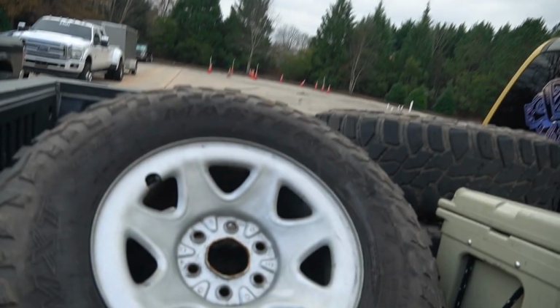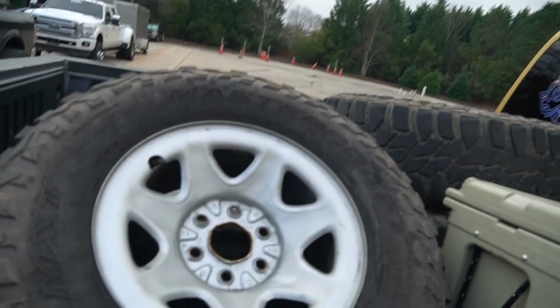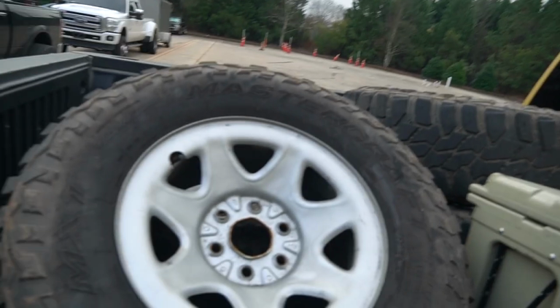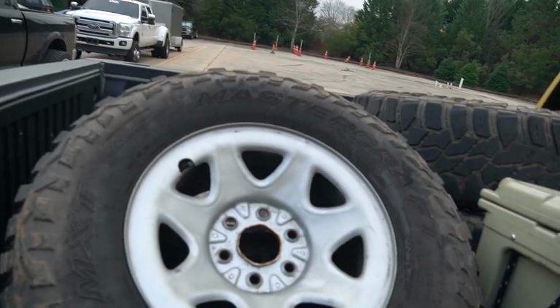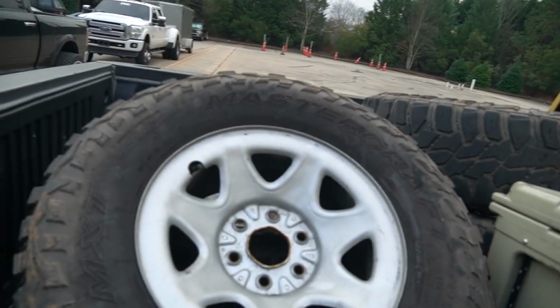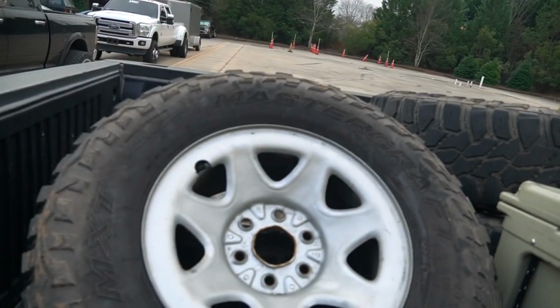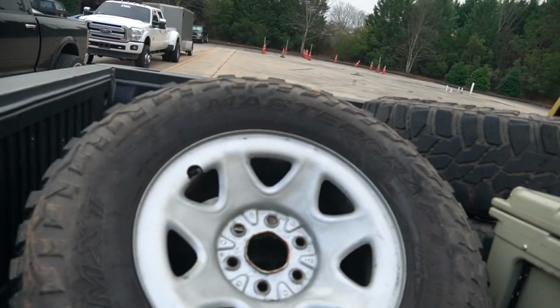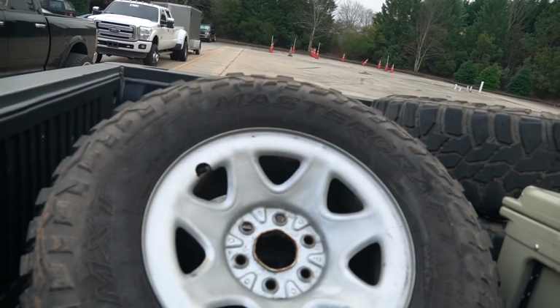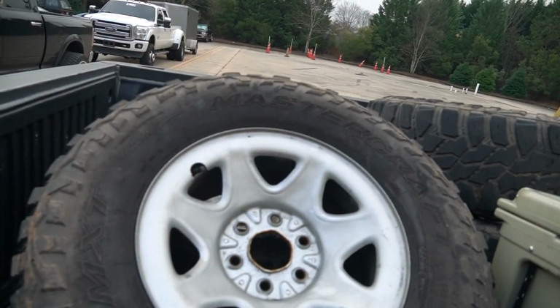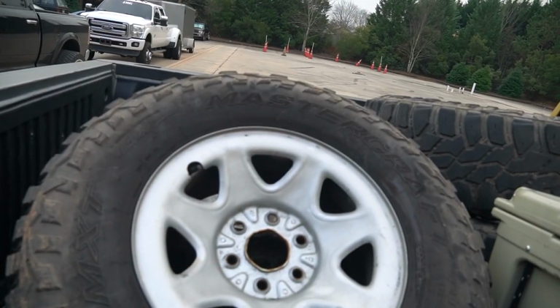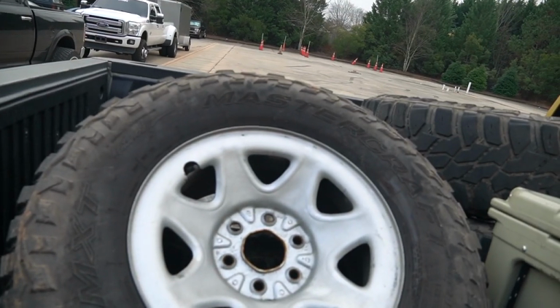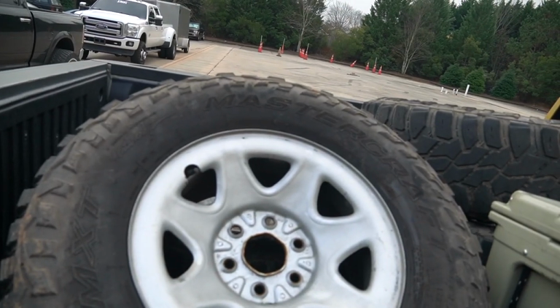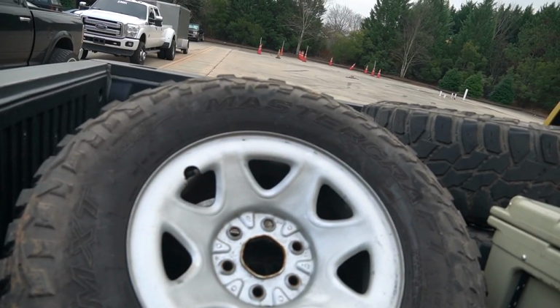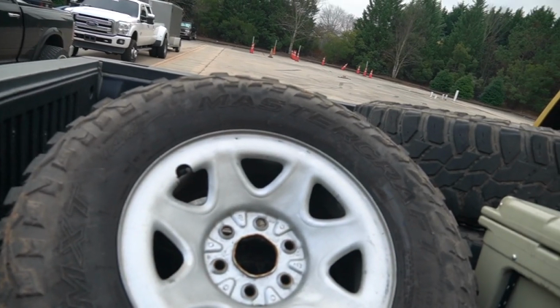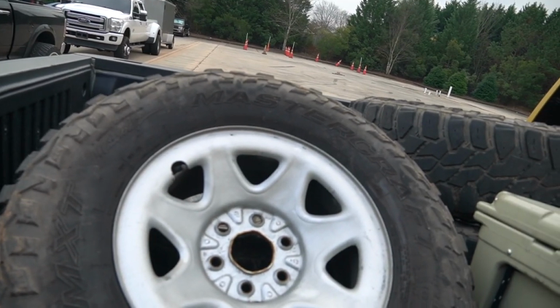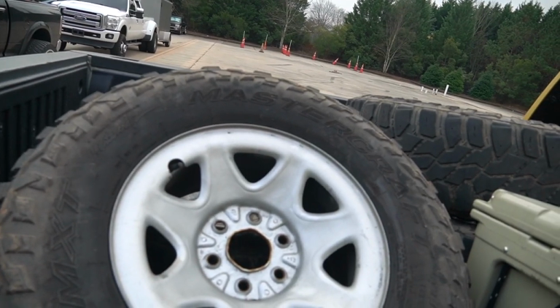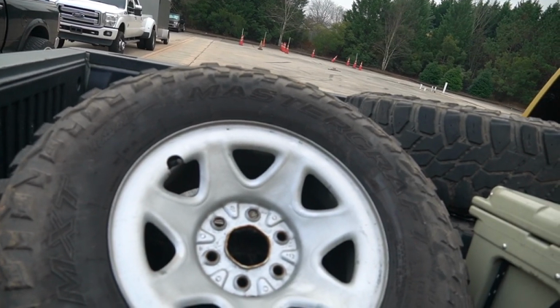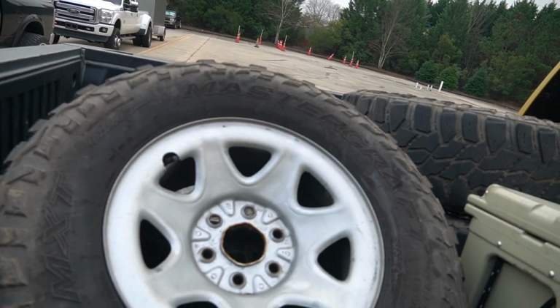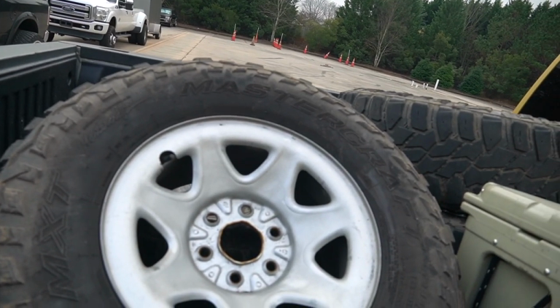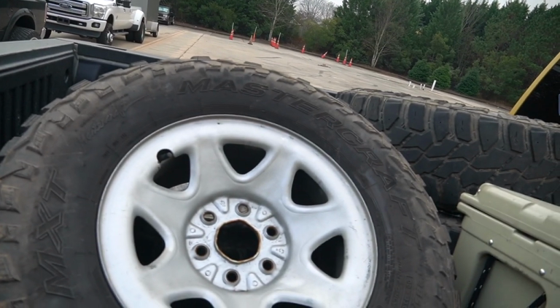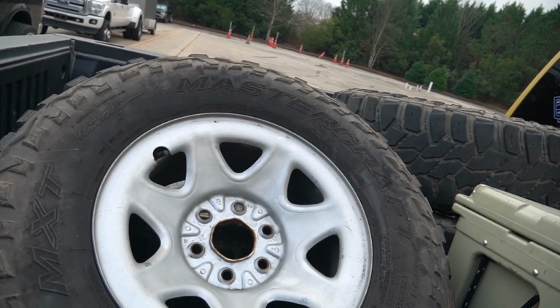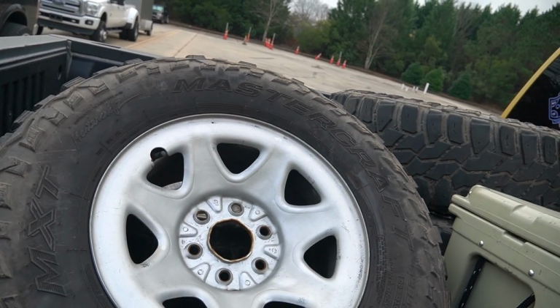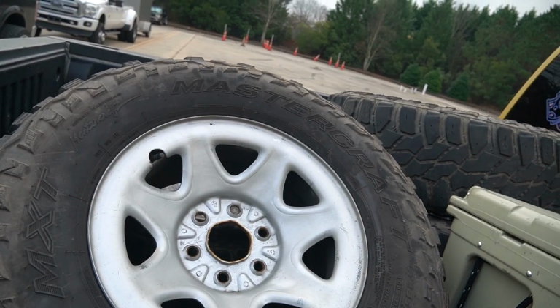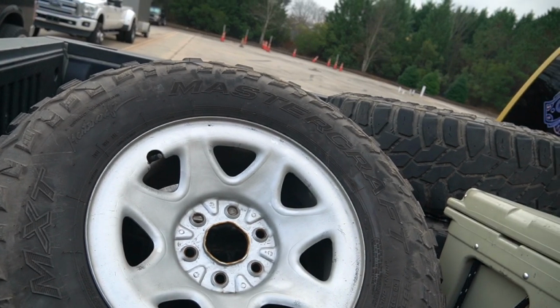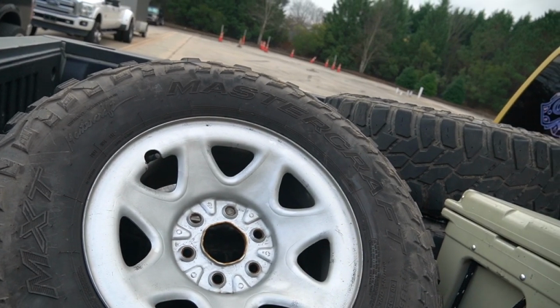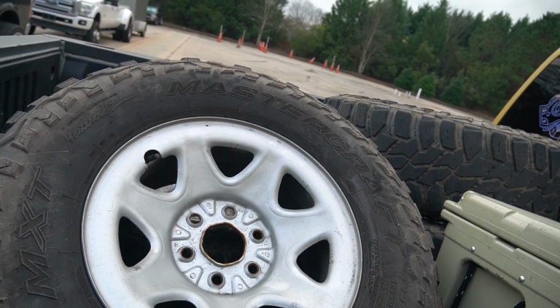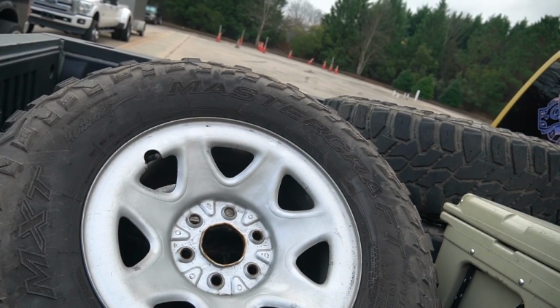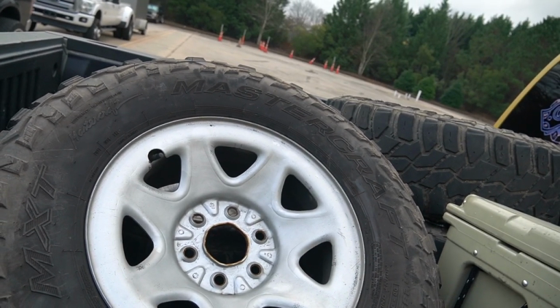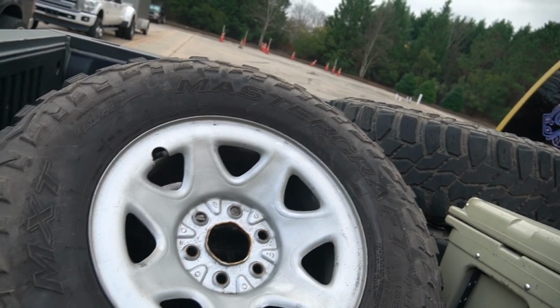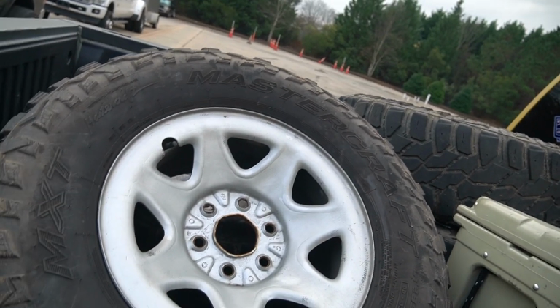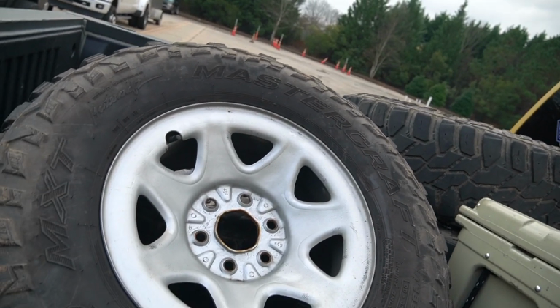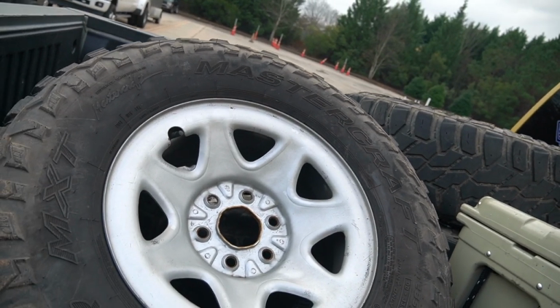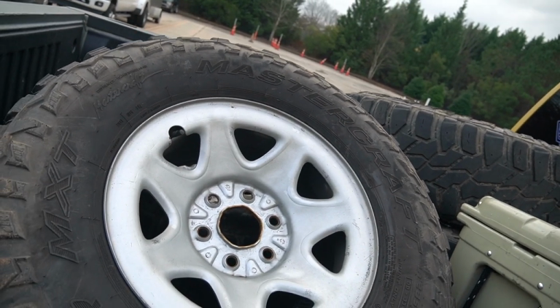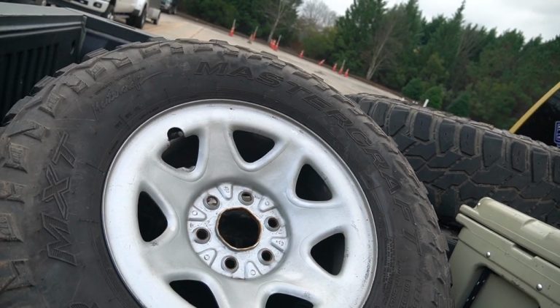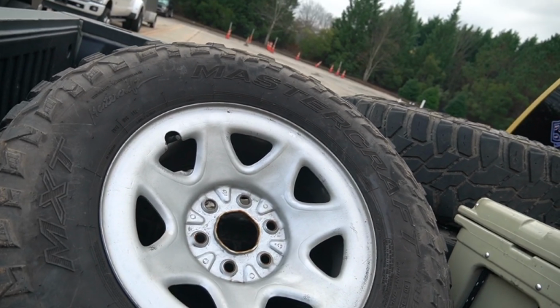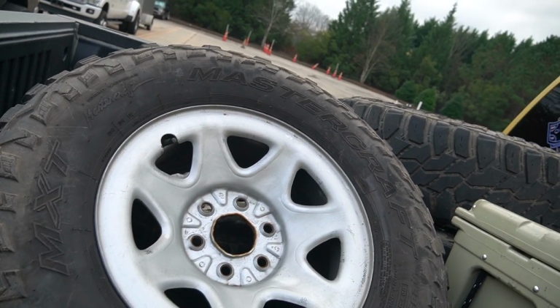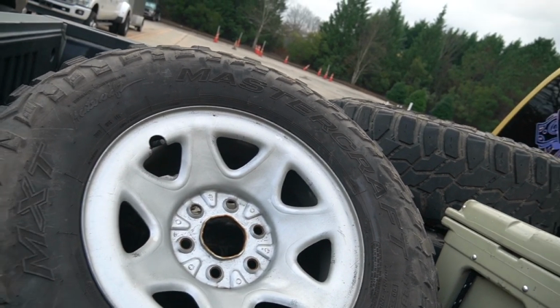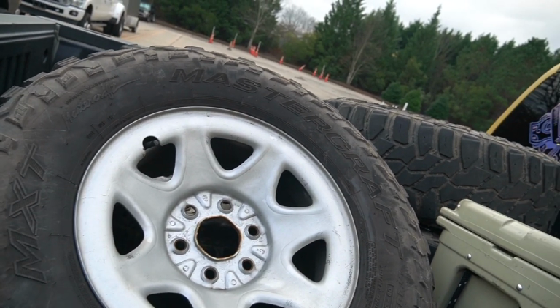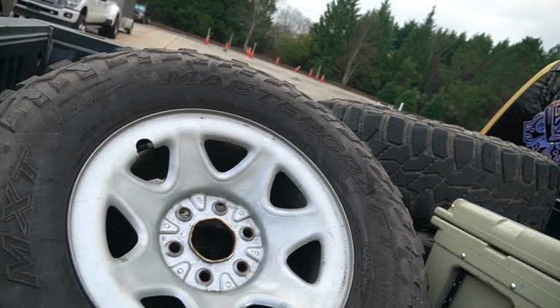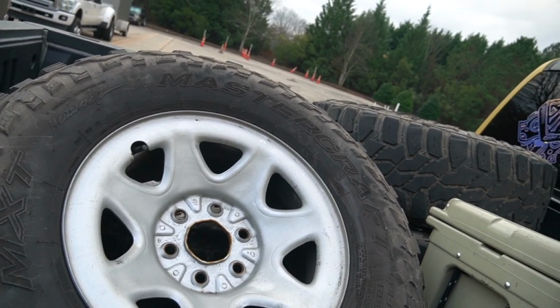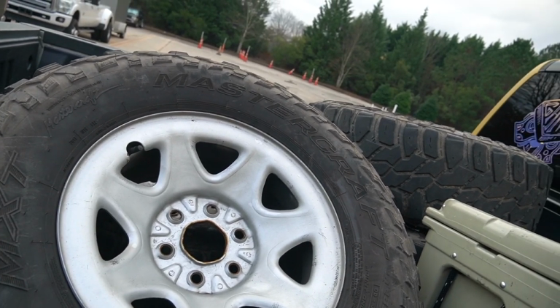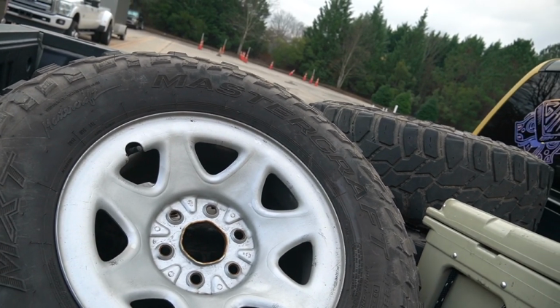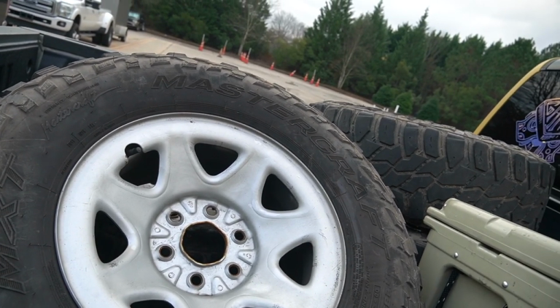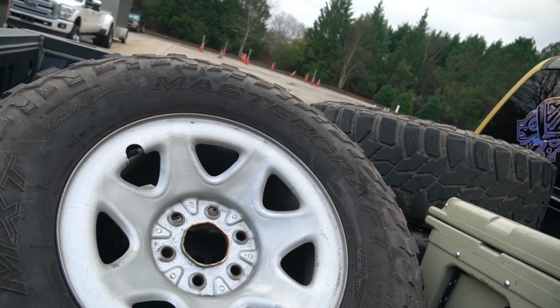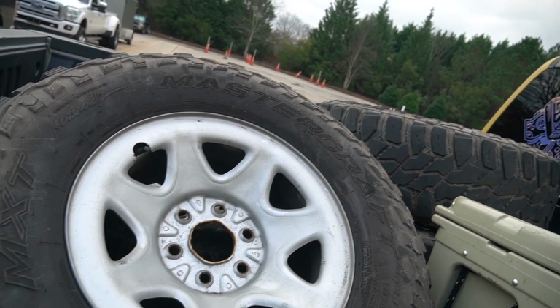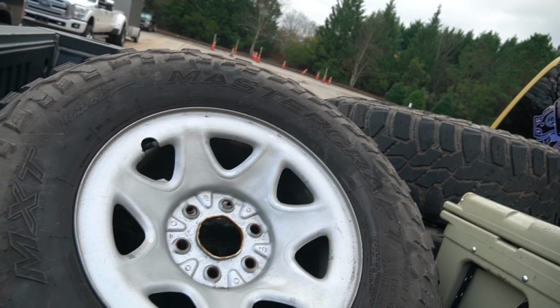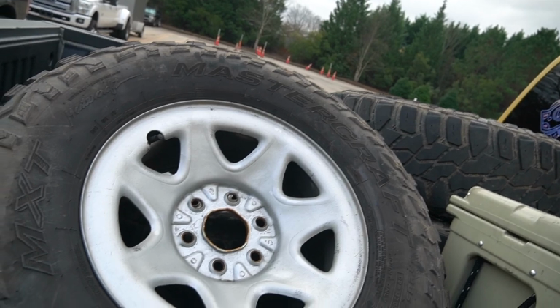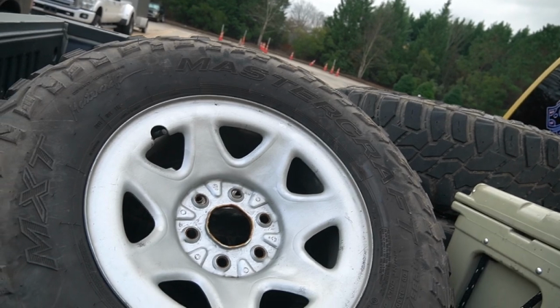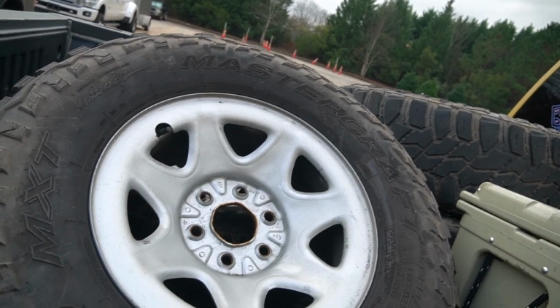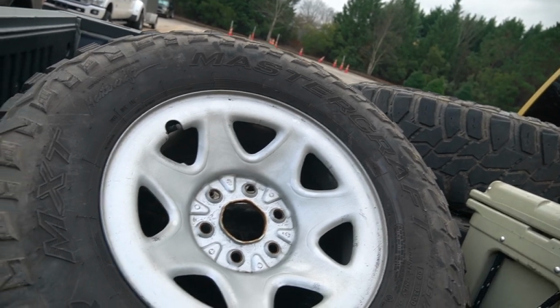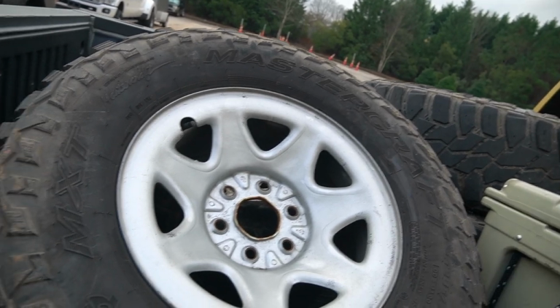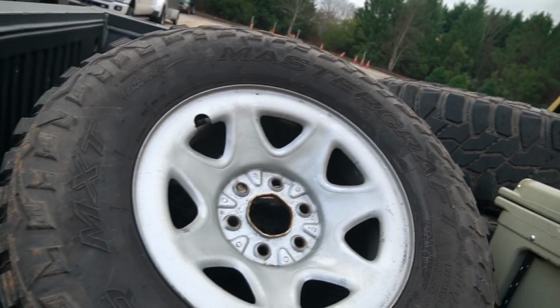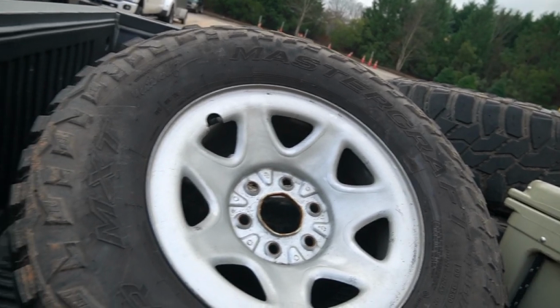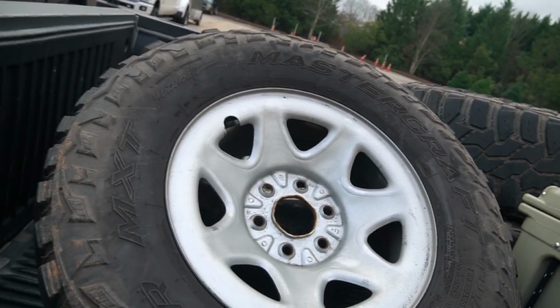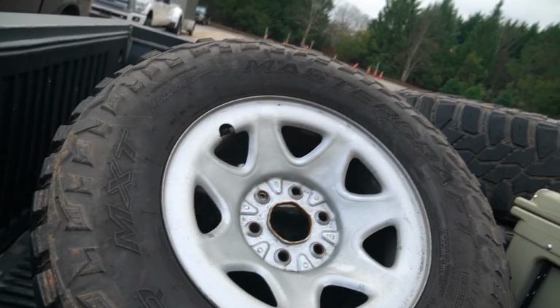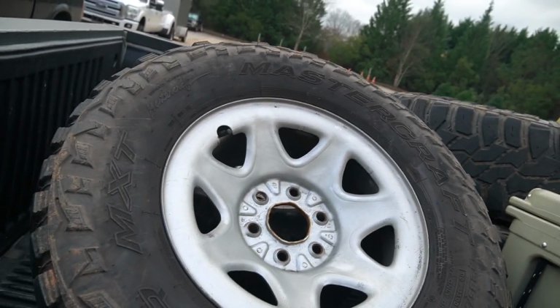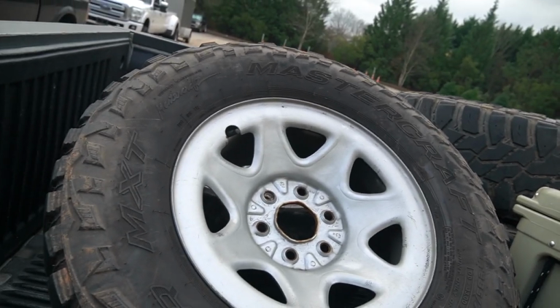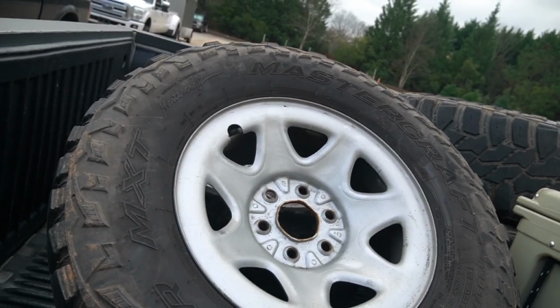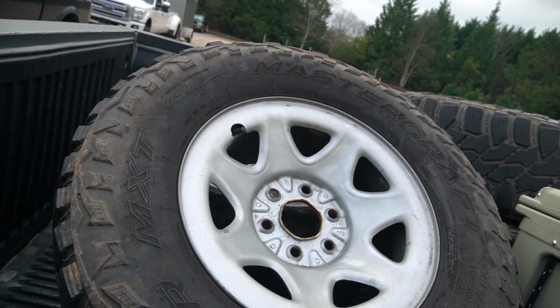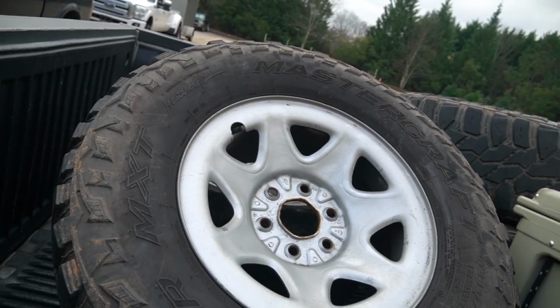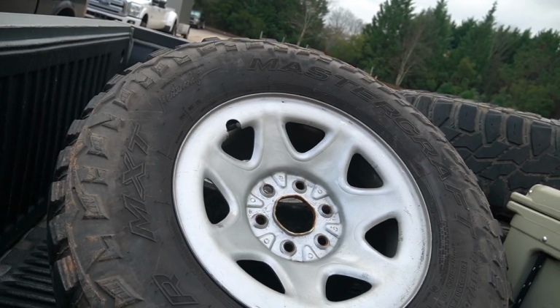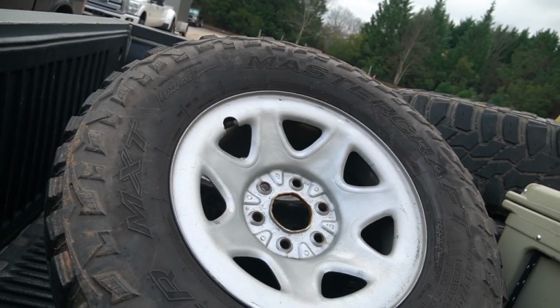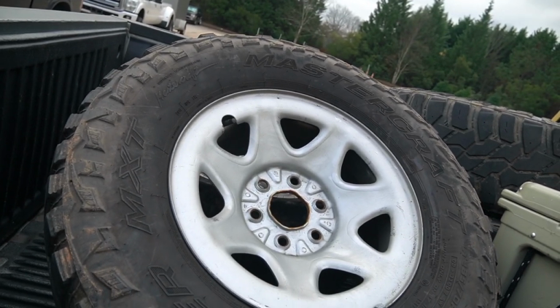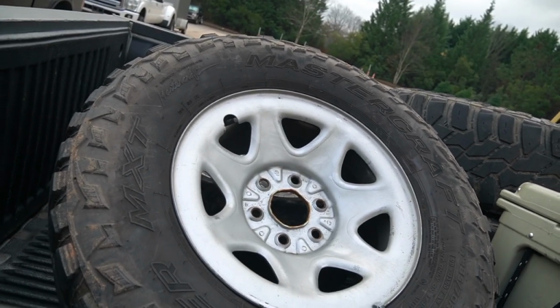I've also got some 17-inch stock wheels back here if anybody wants to cash your boy out. The tires are trash, but if you need some rollers, hit me up.